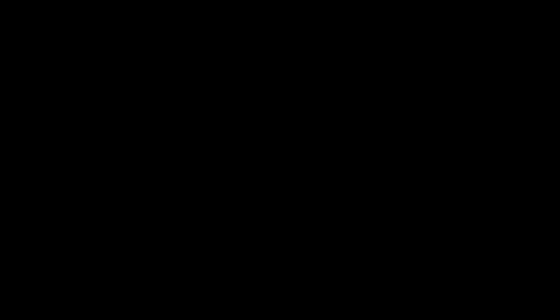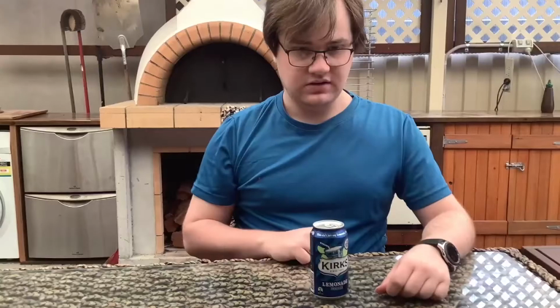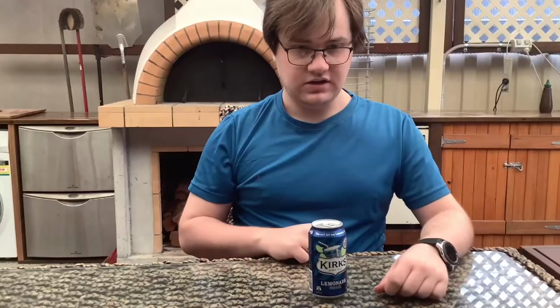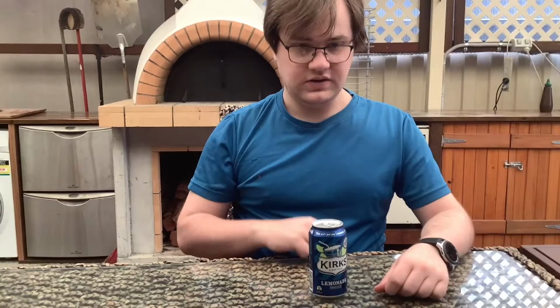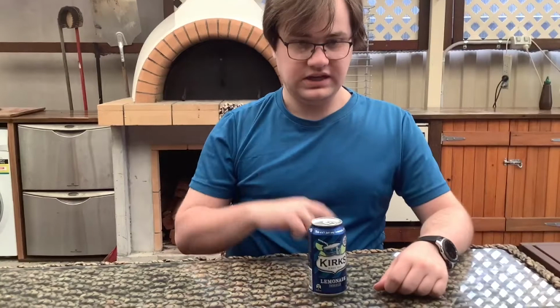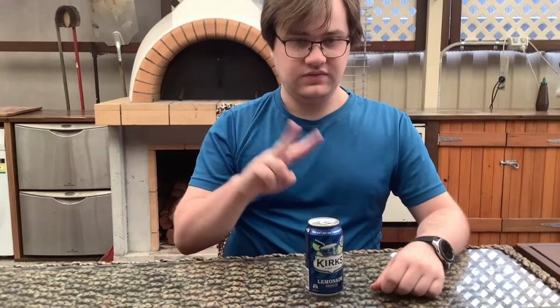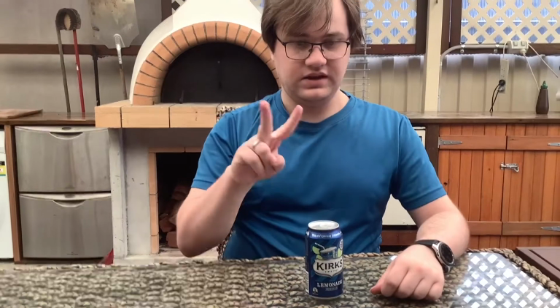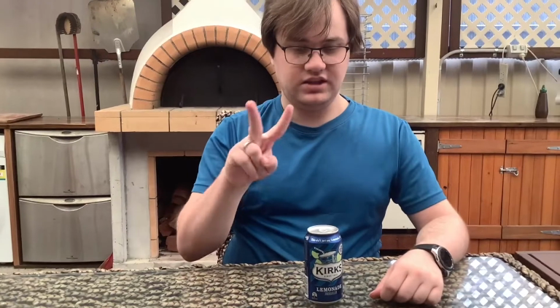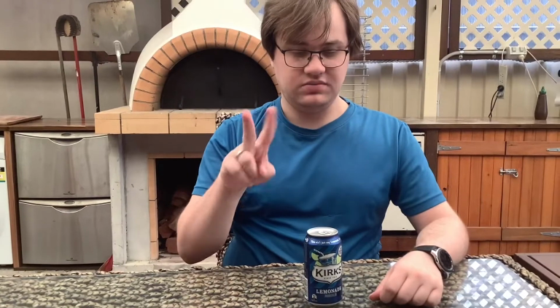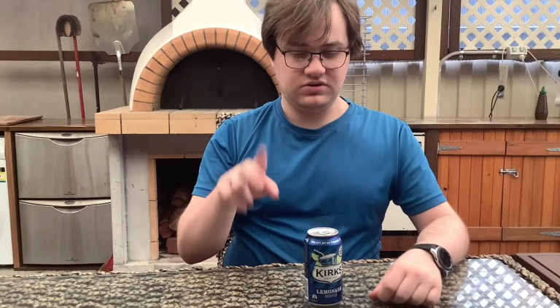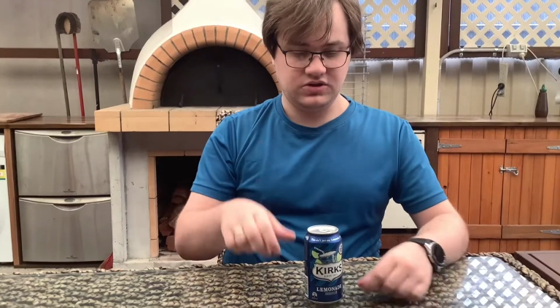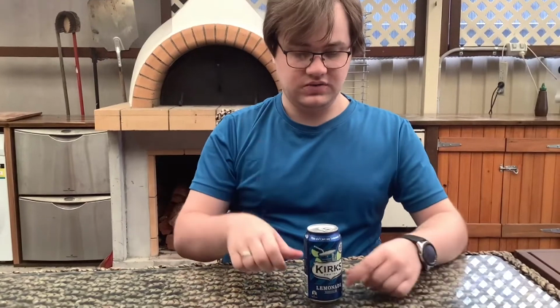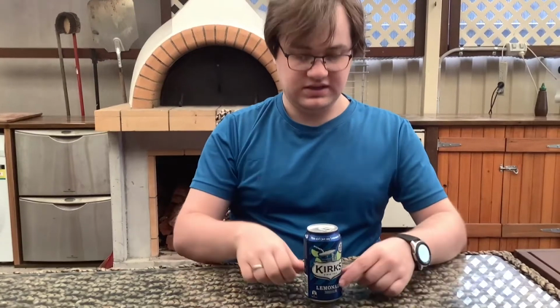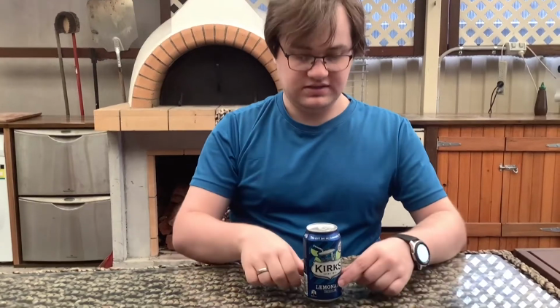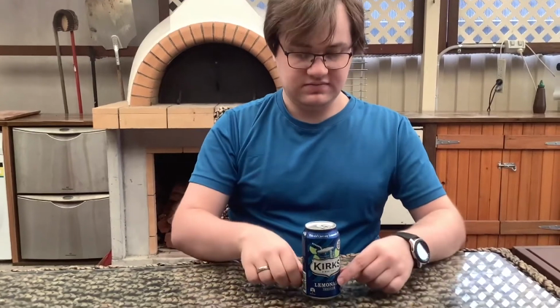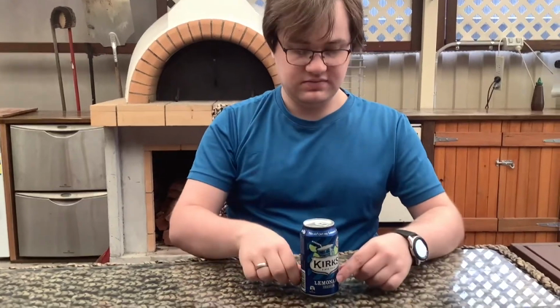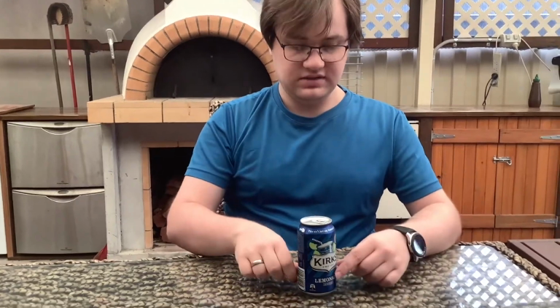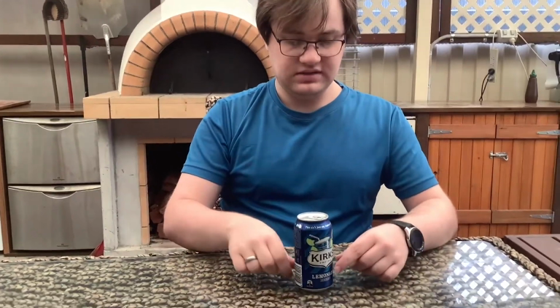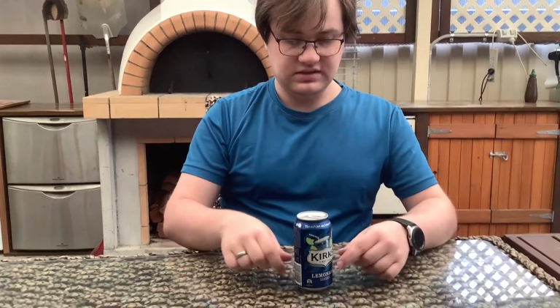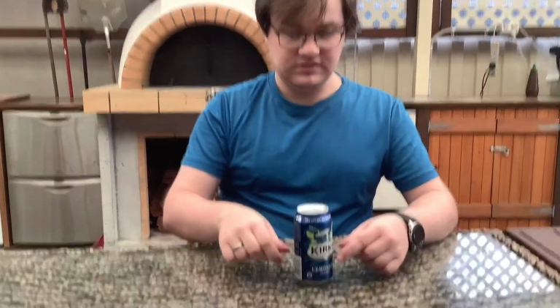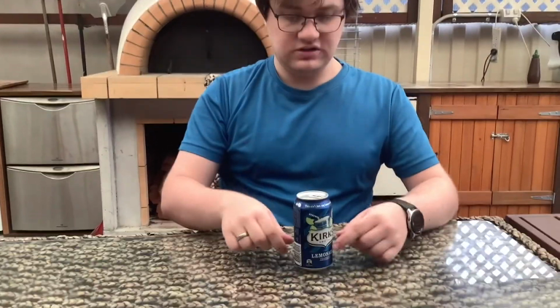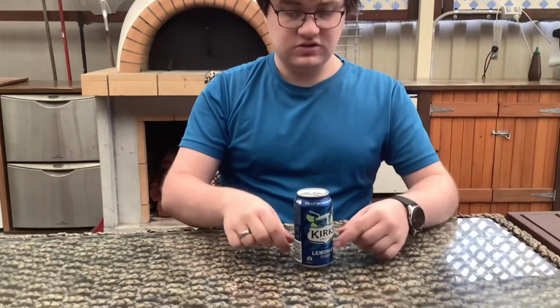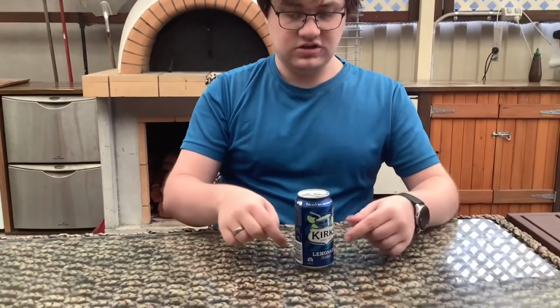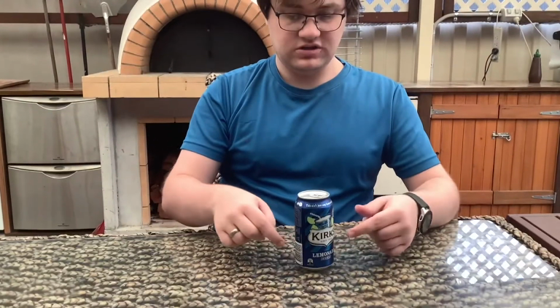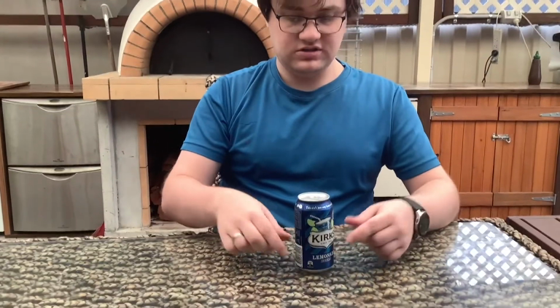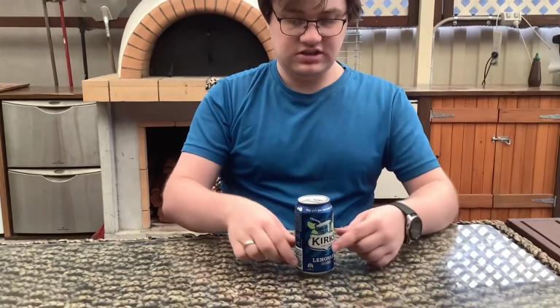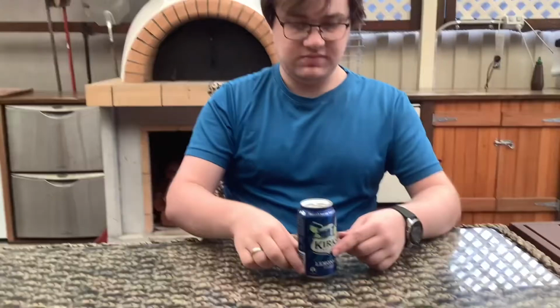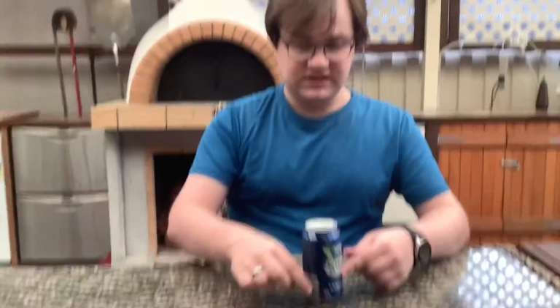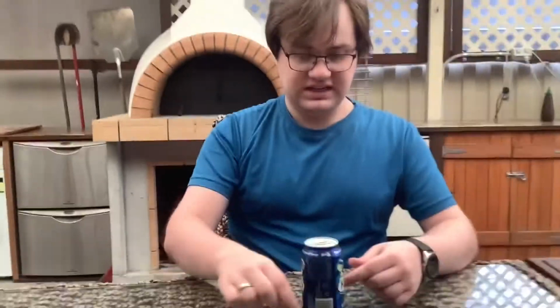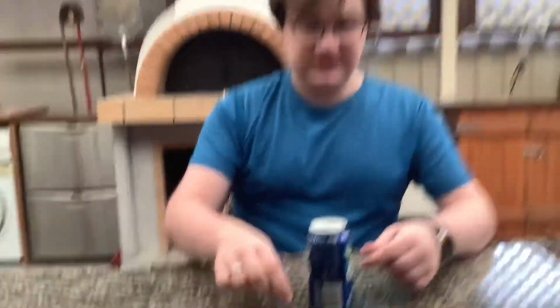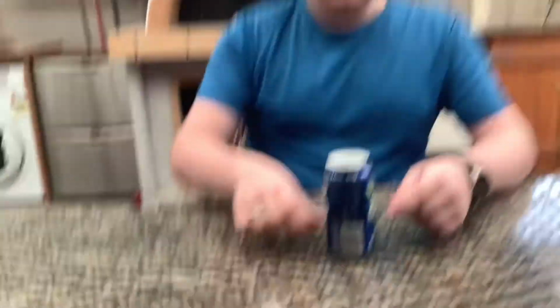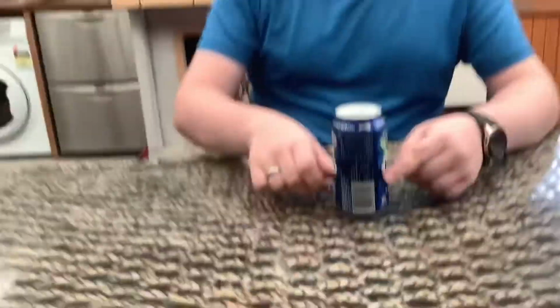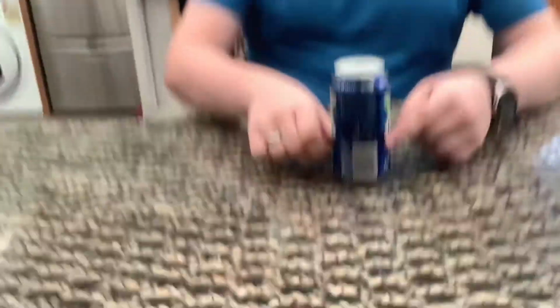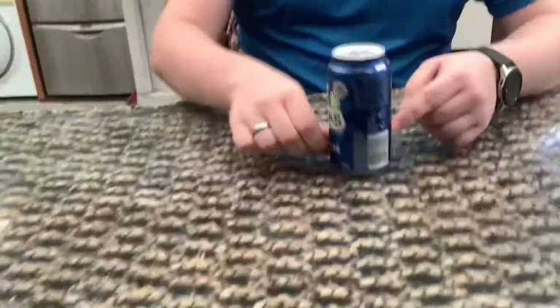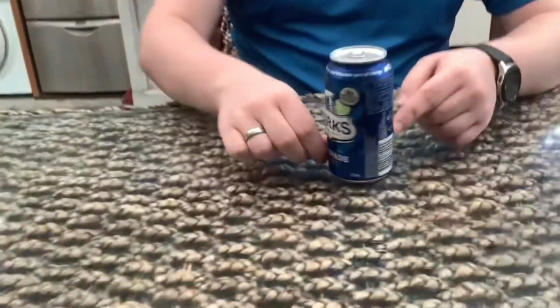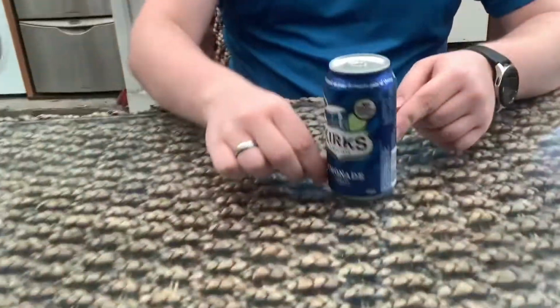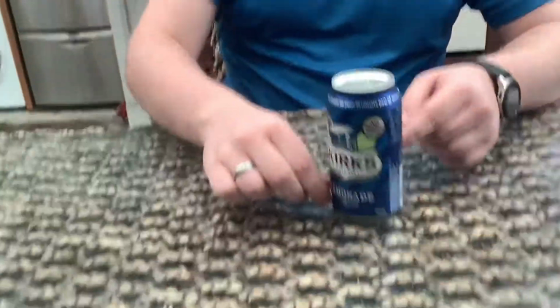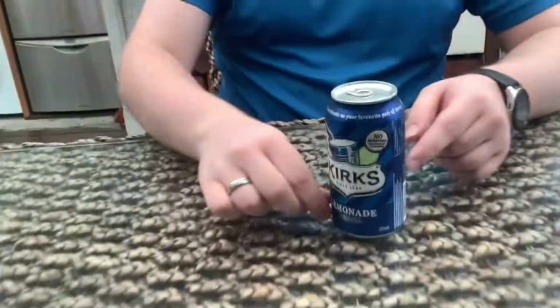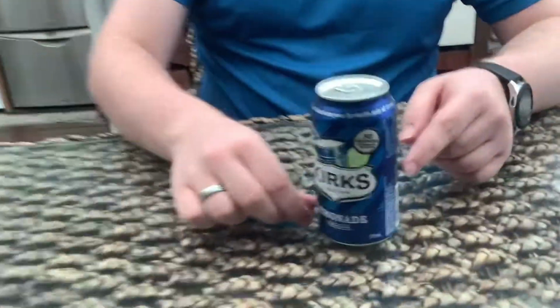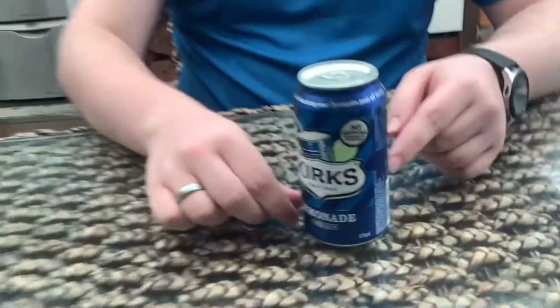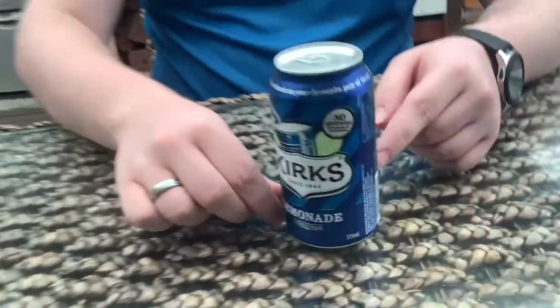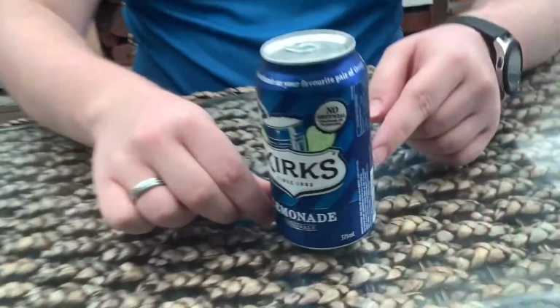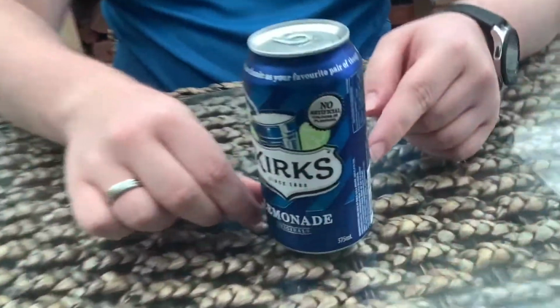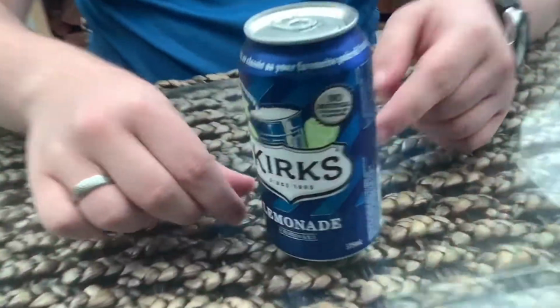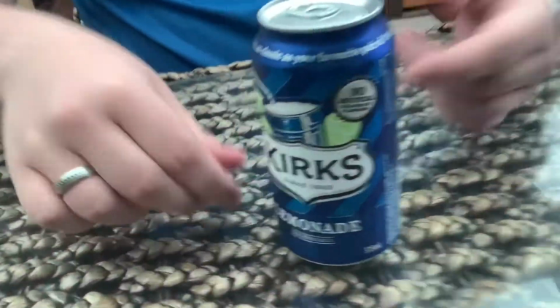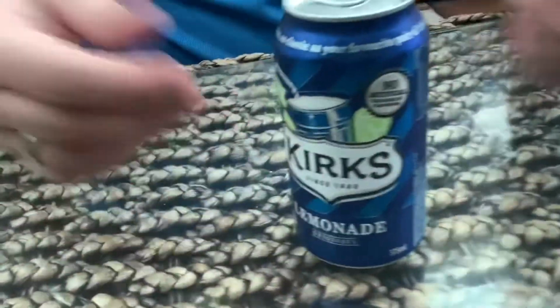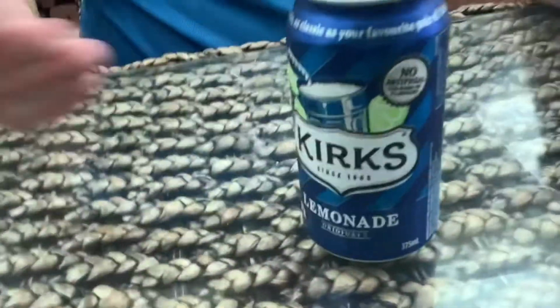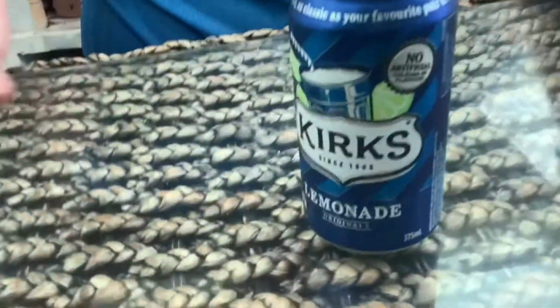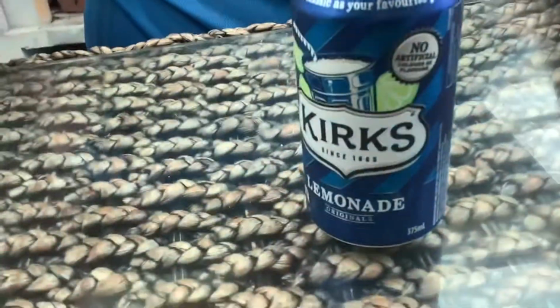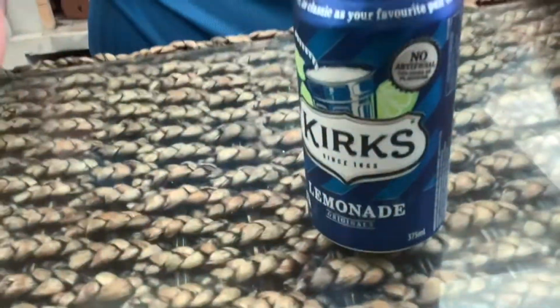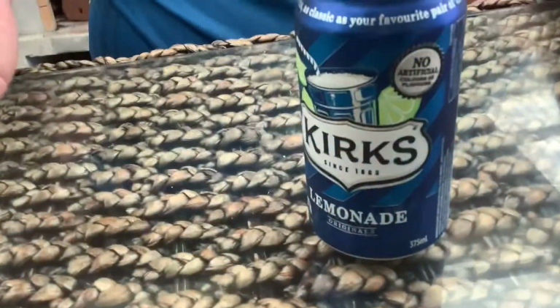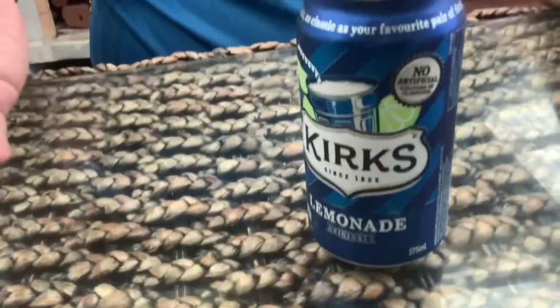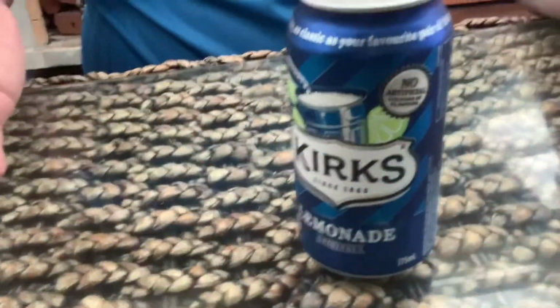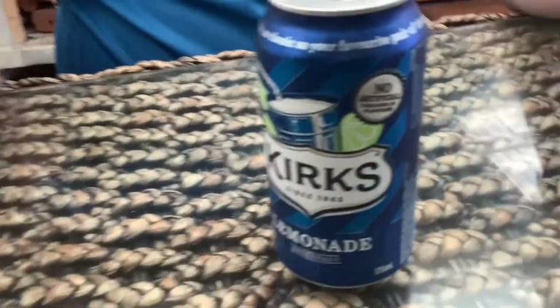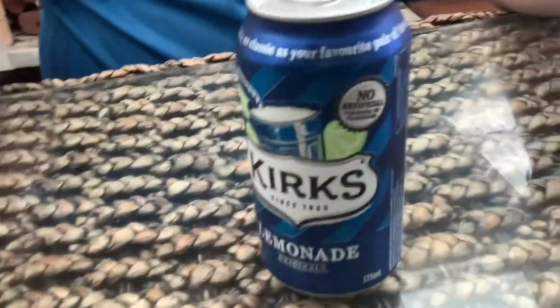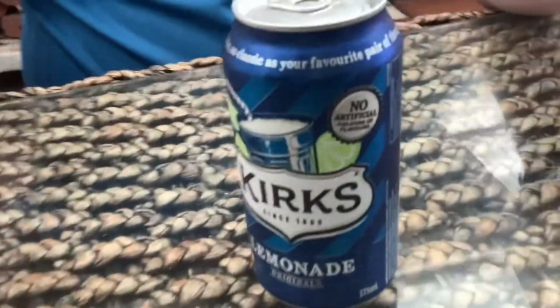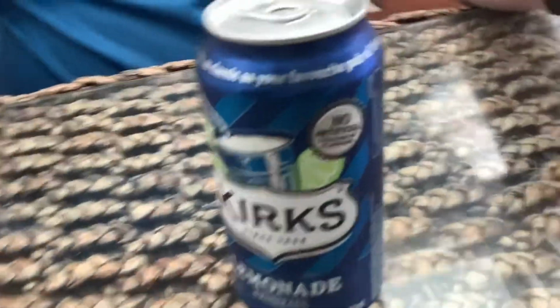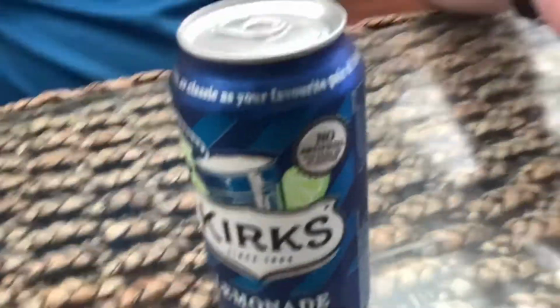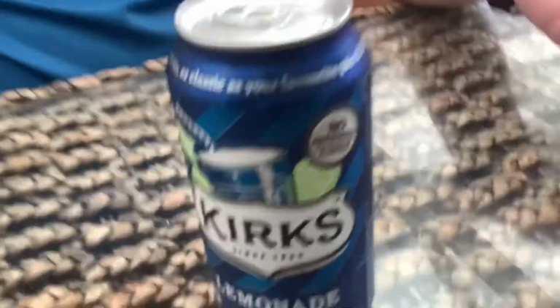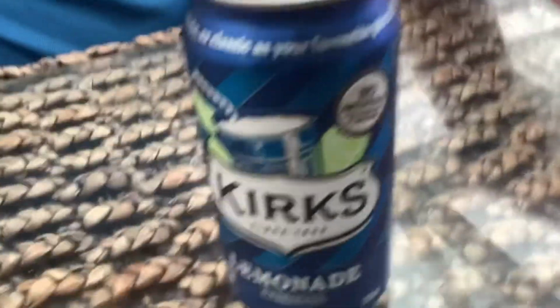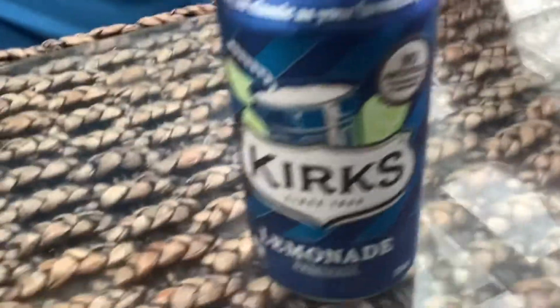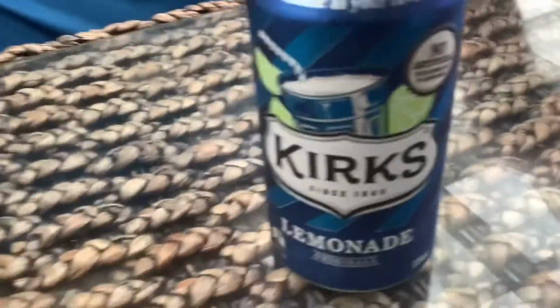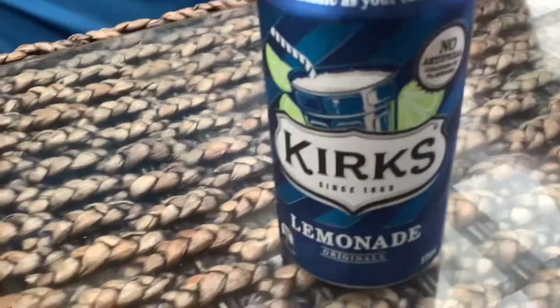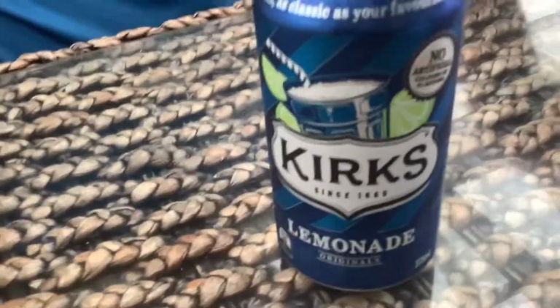Alrighty, round number two is the Kirks lemonade. I already had it before in the lemonade tasting challenge.